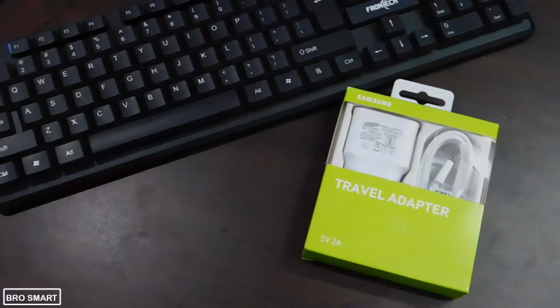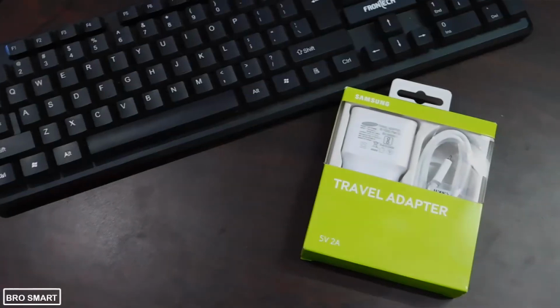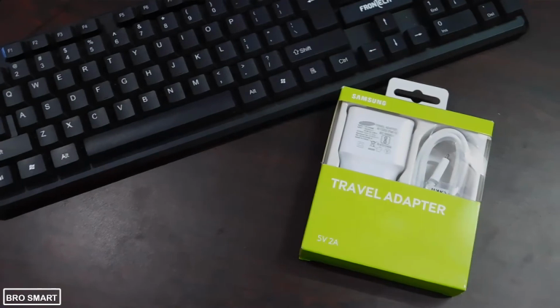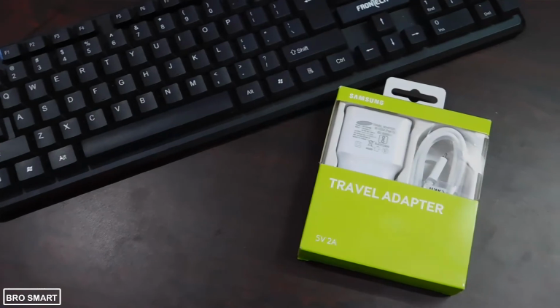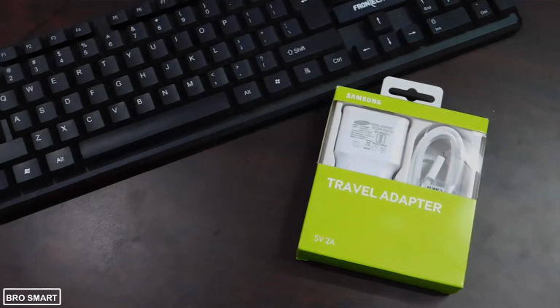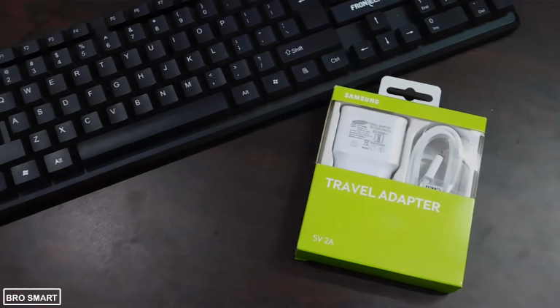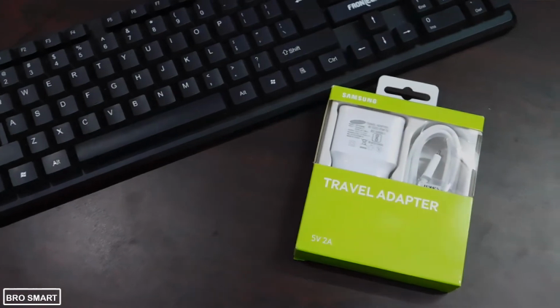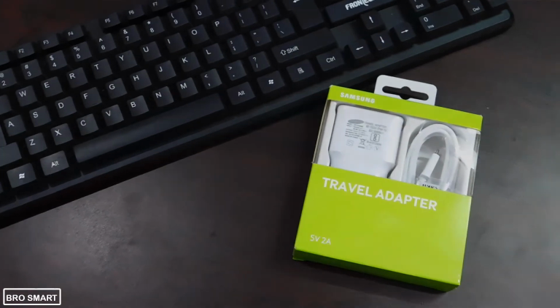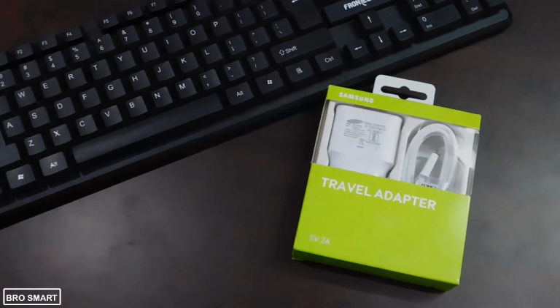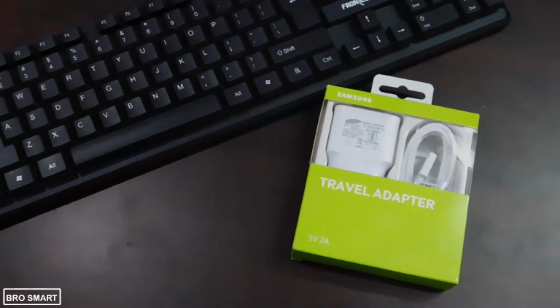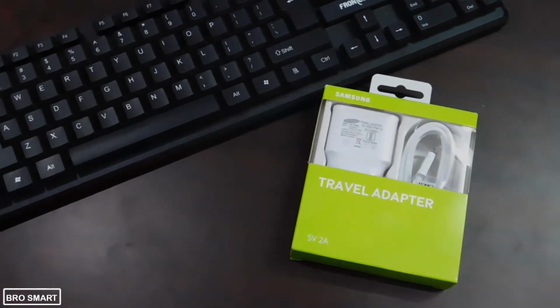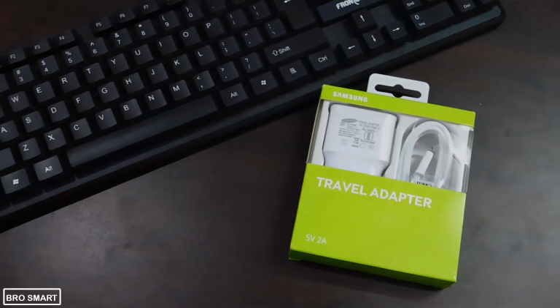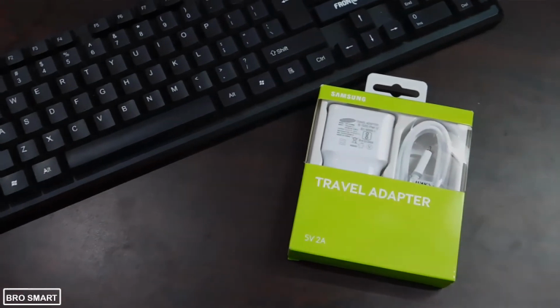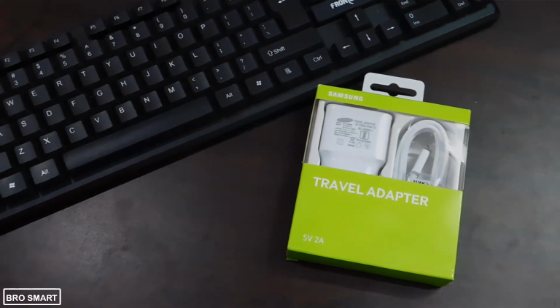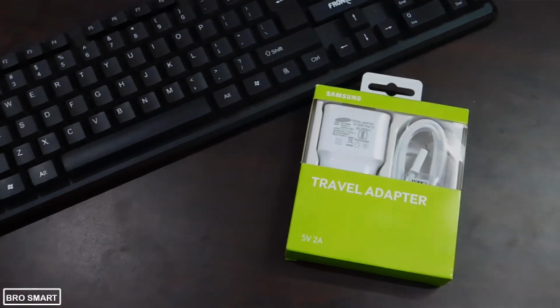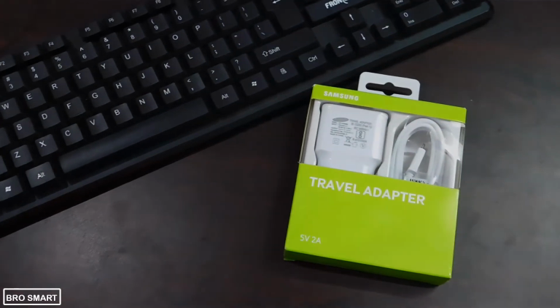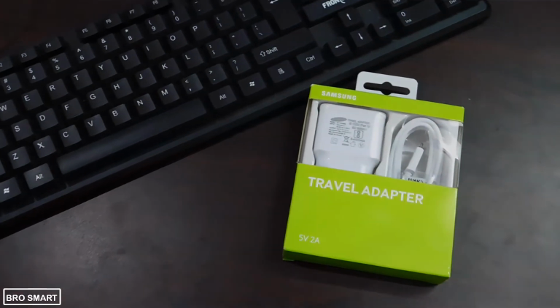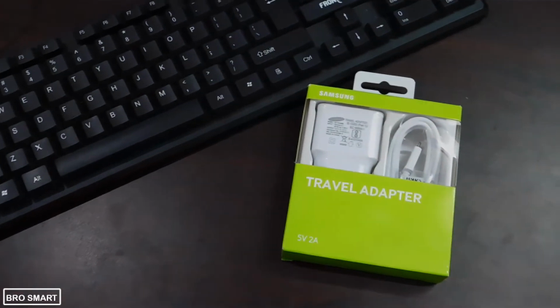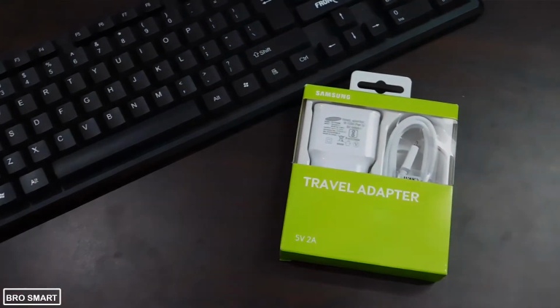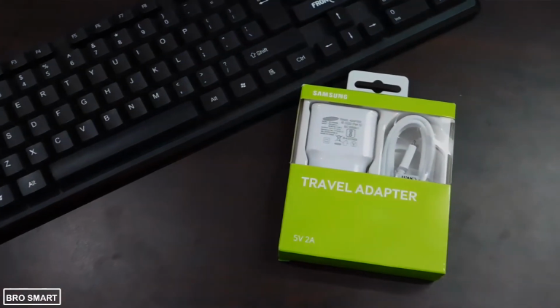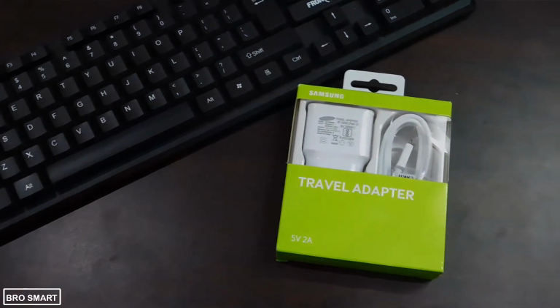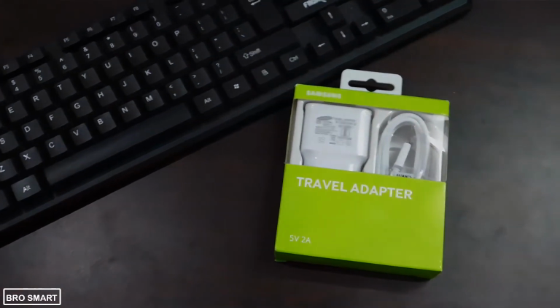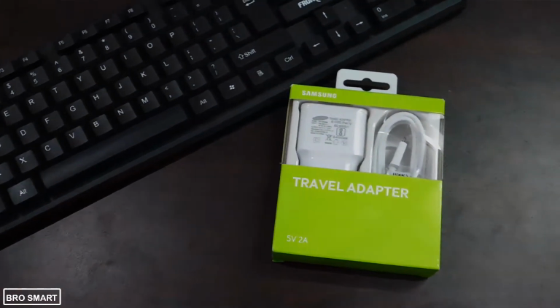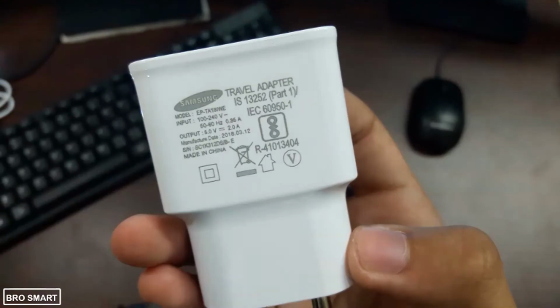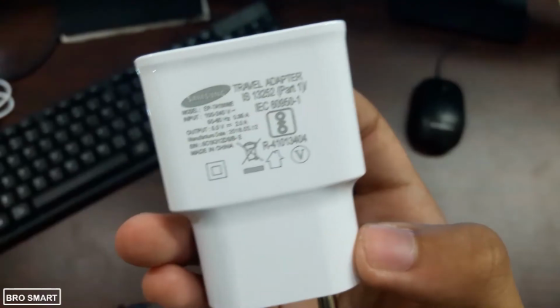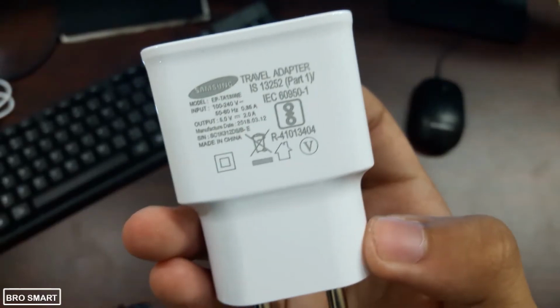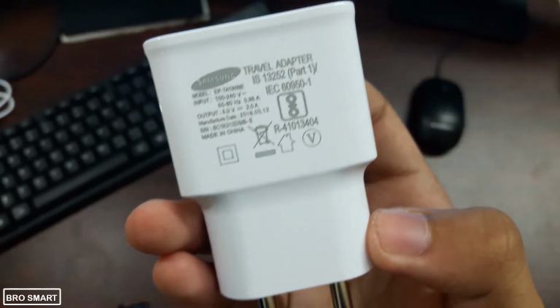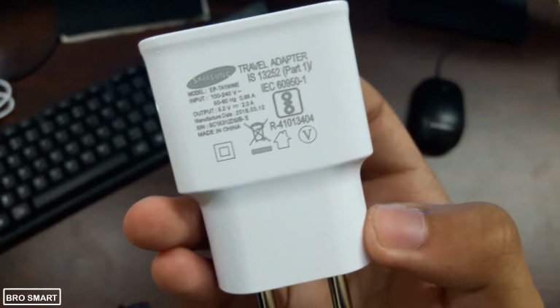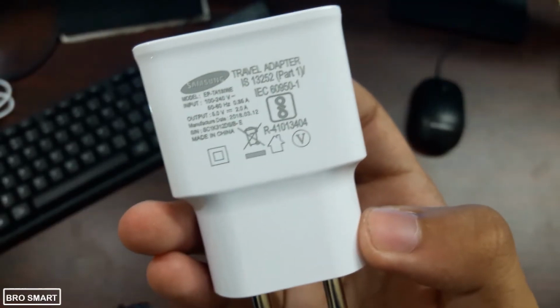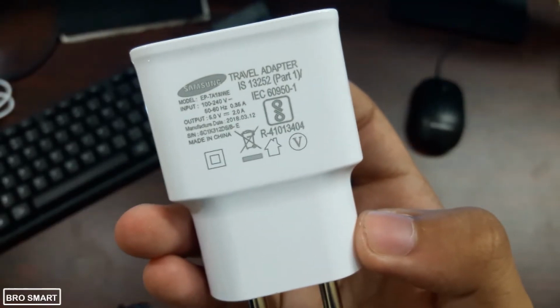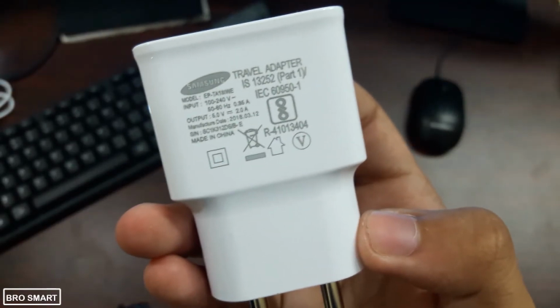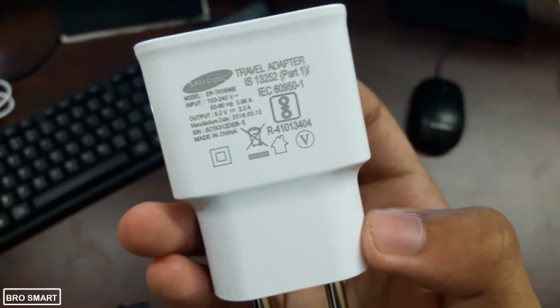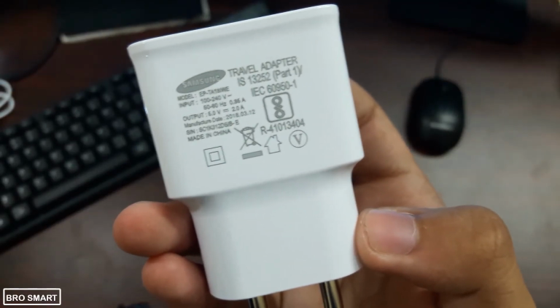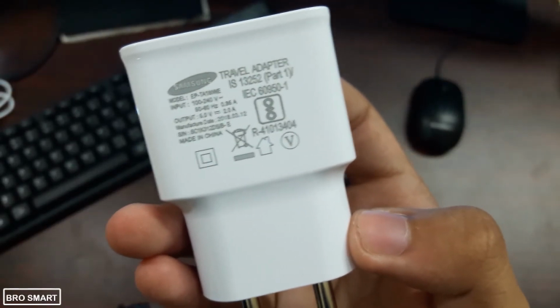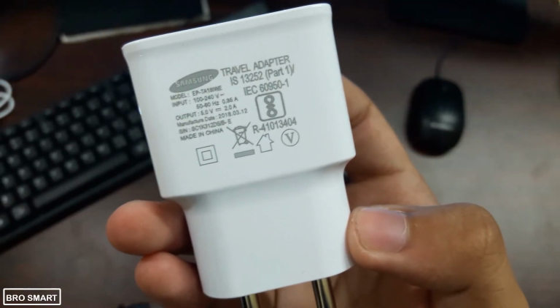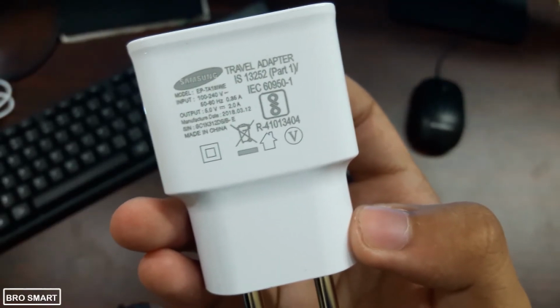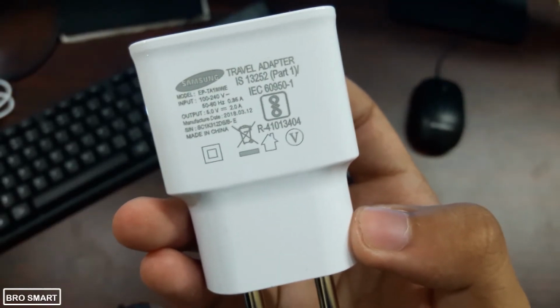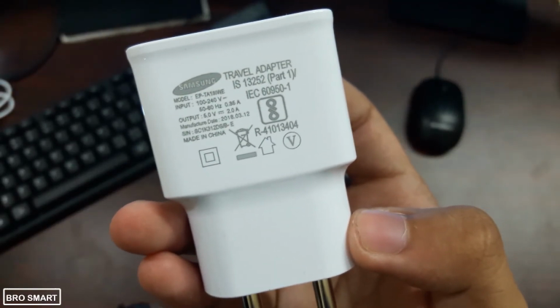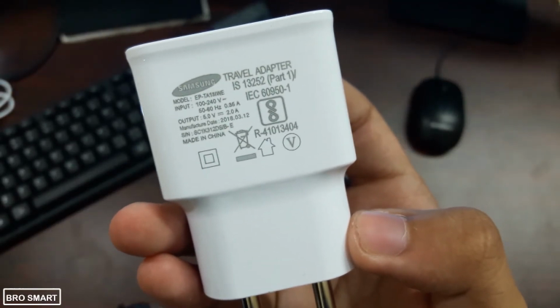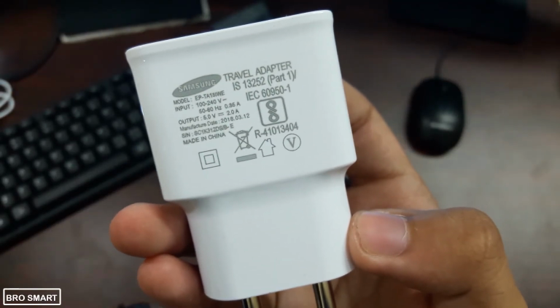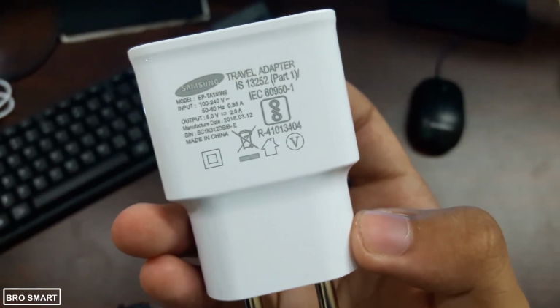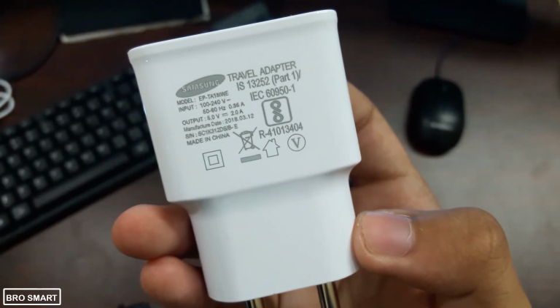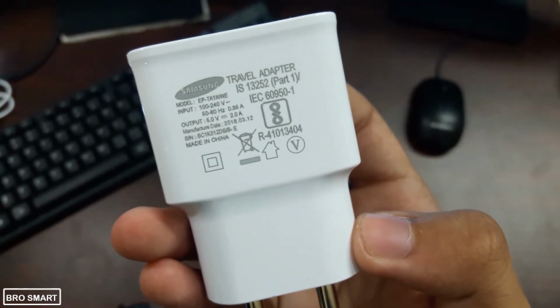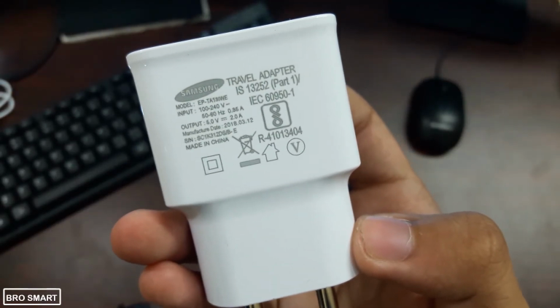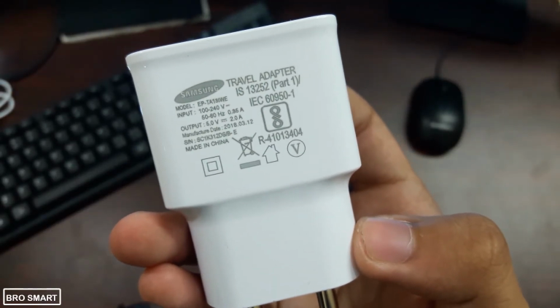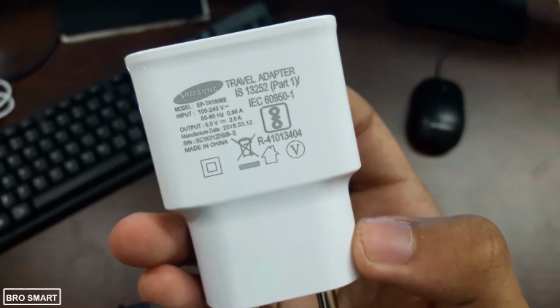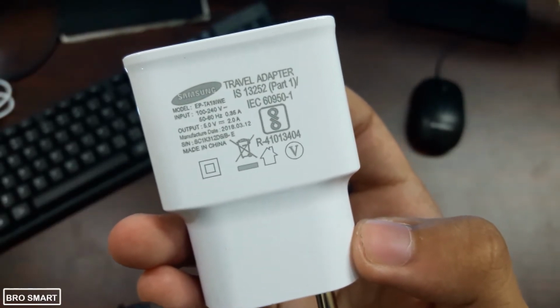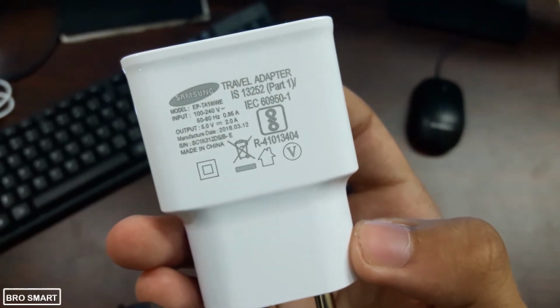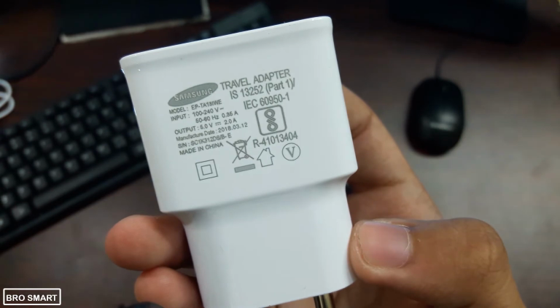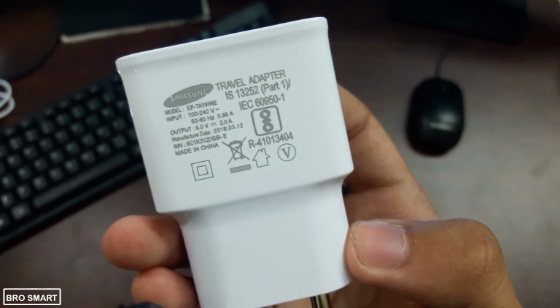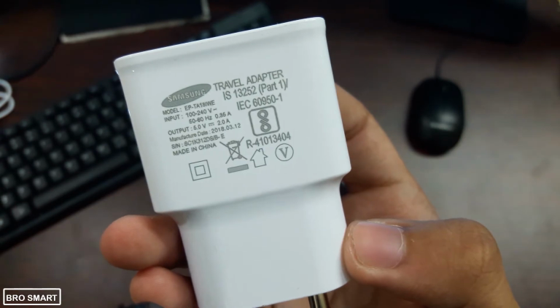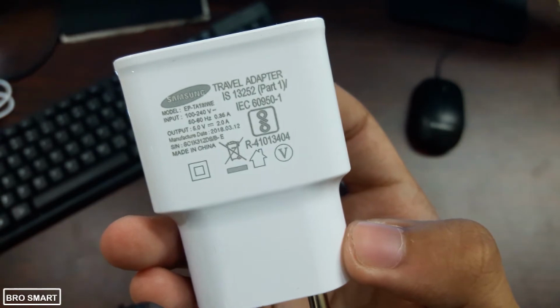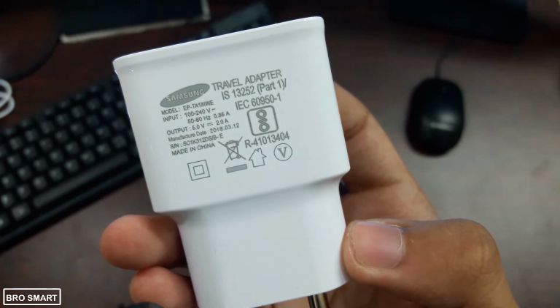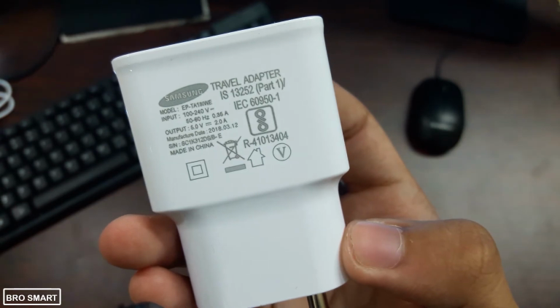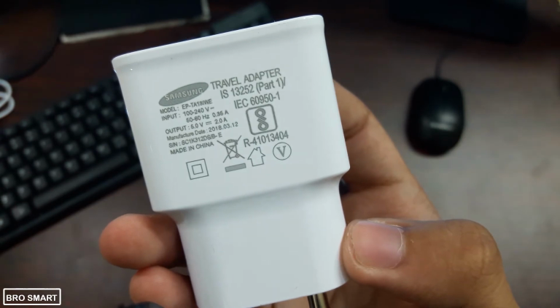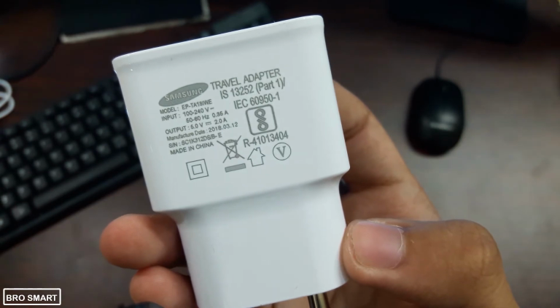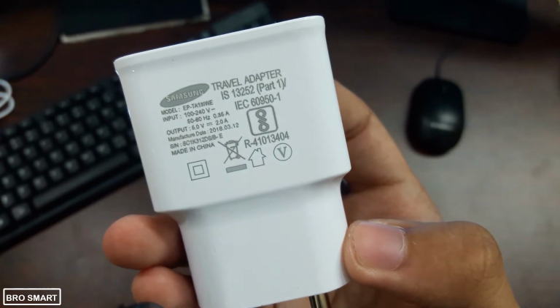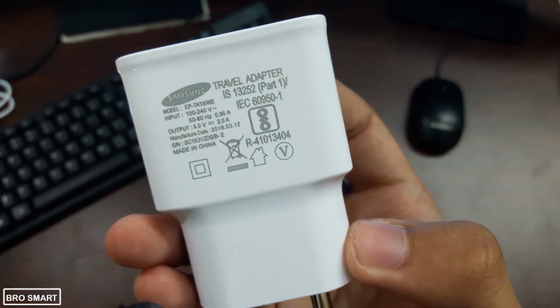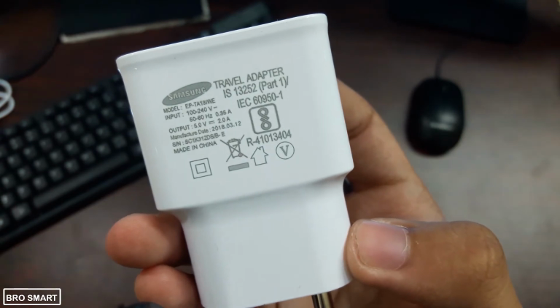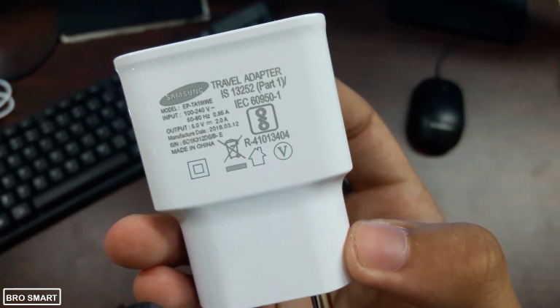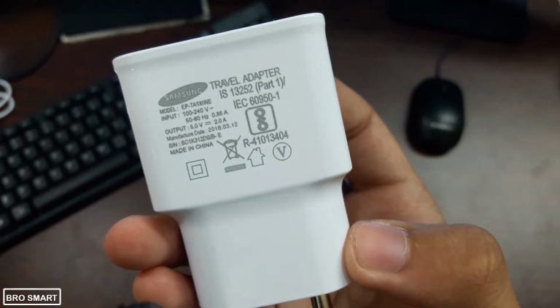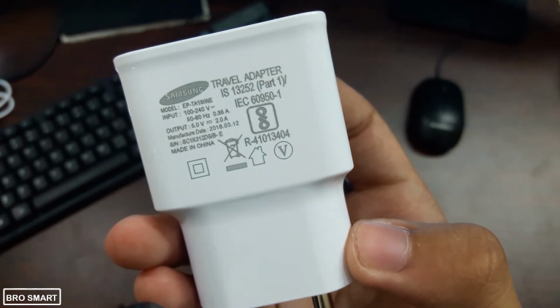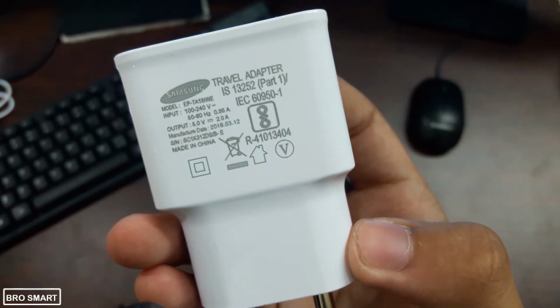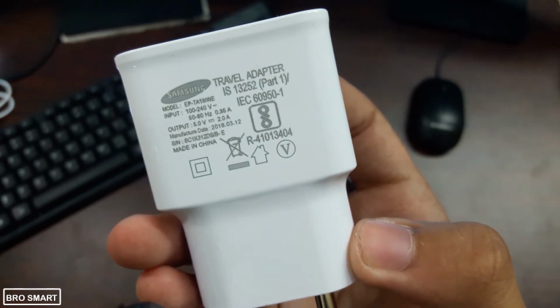I will link some original Samsung chargers below. If you are a Samsung user, then definitely go and purchase them from the link given in the description.